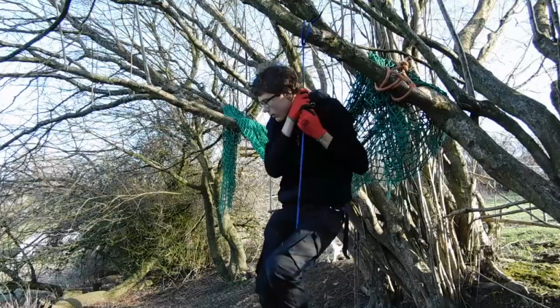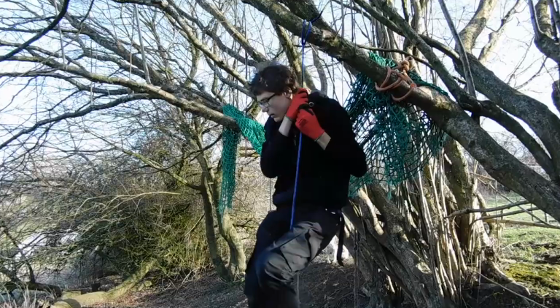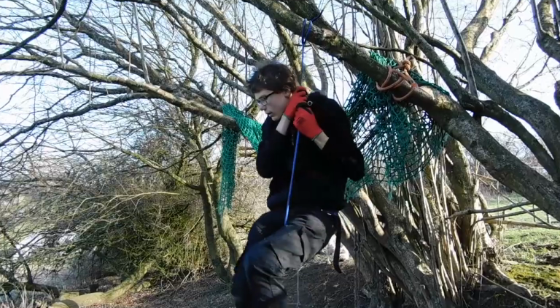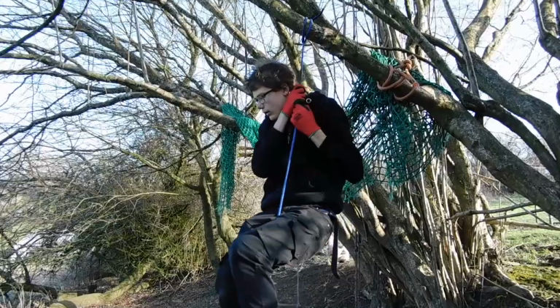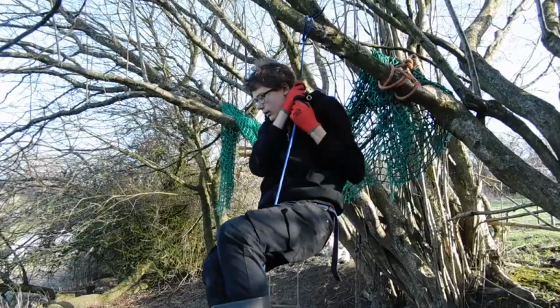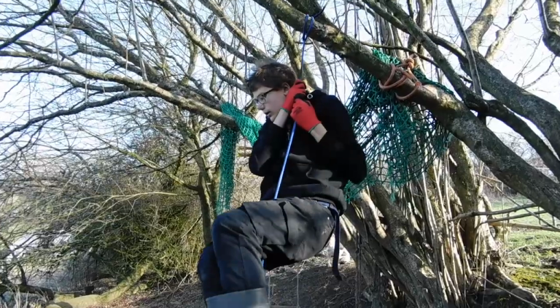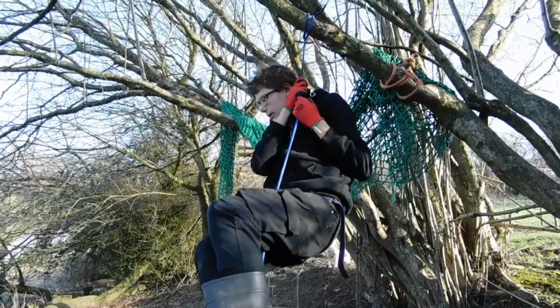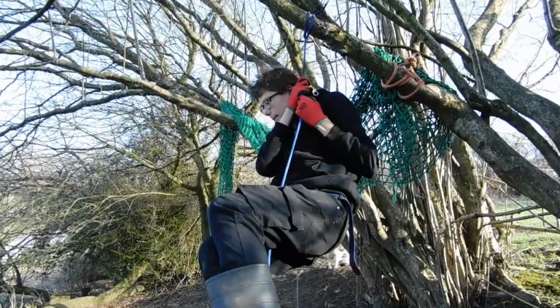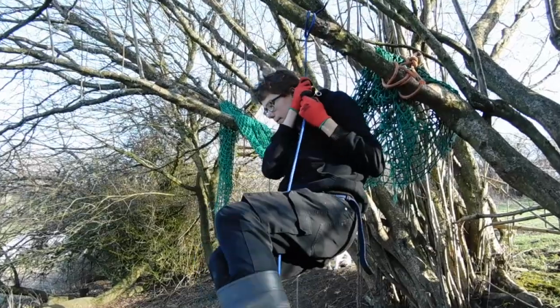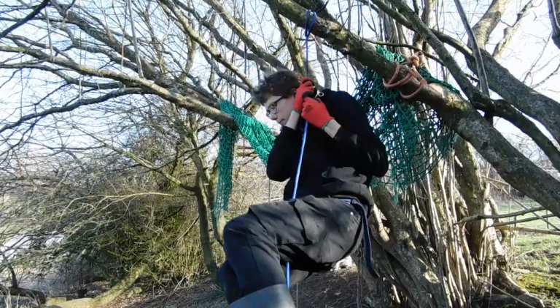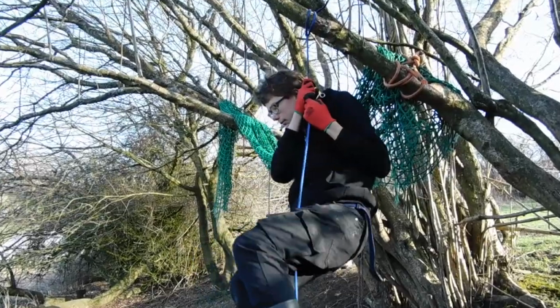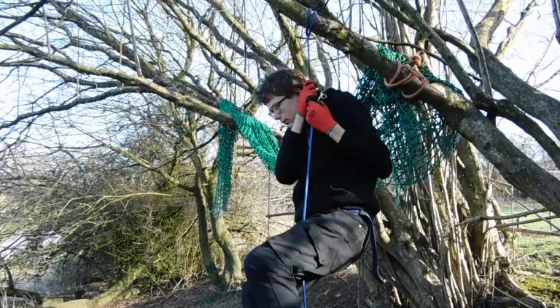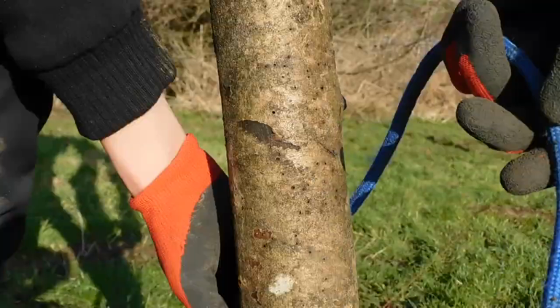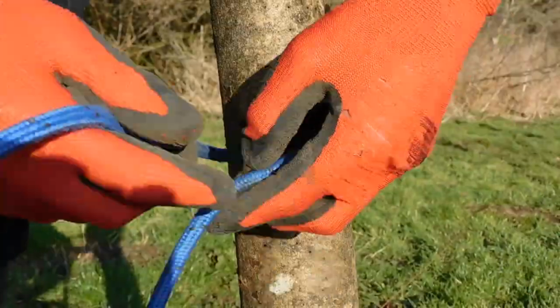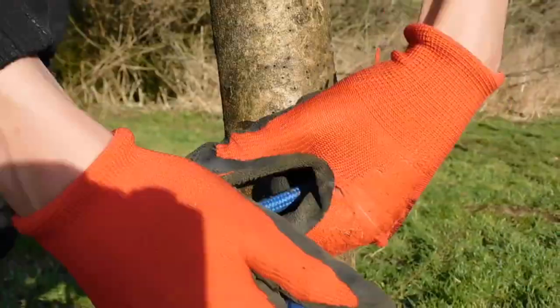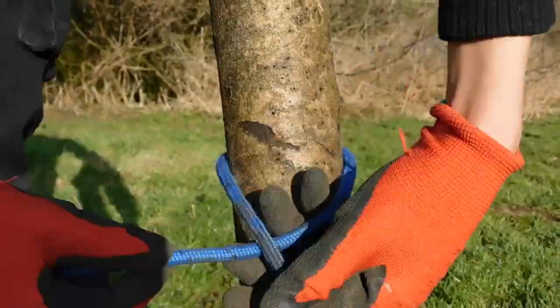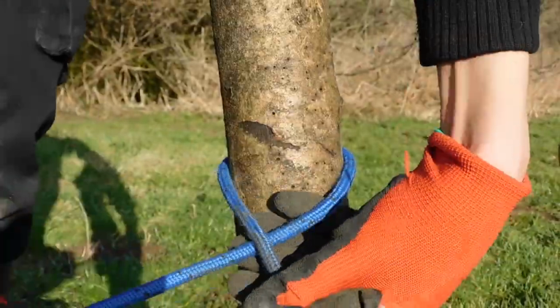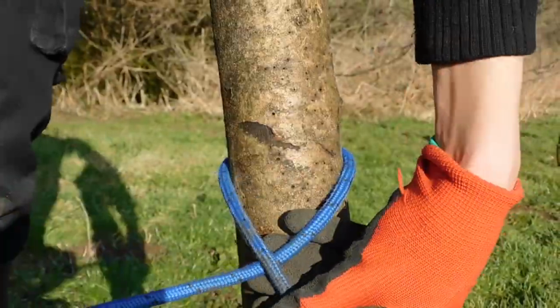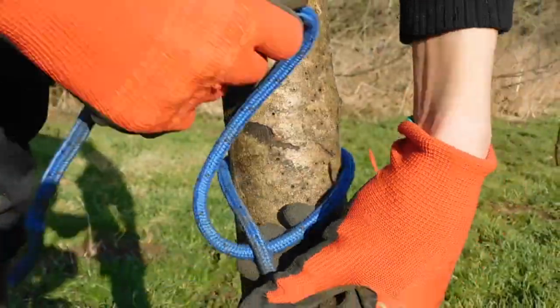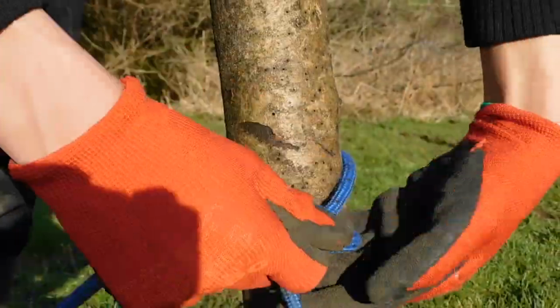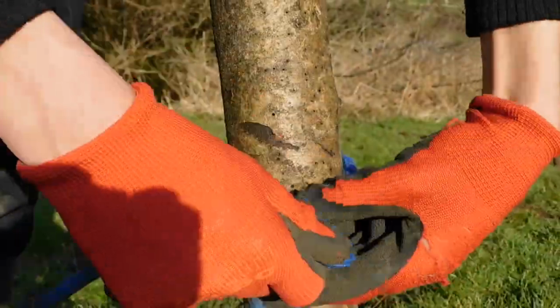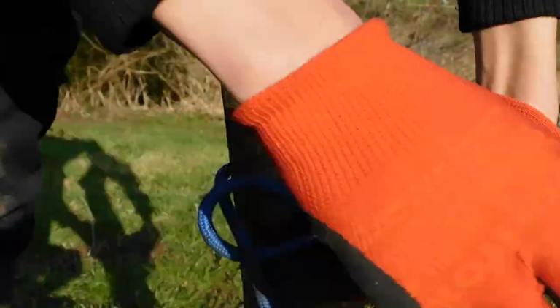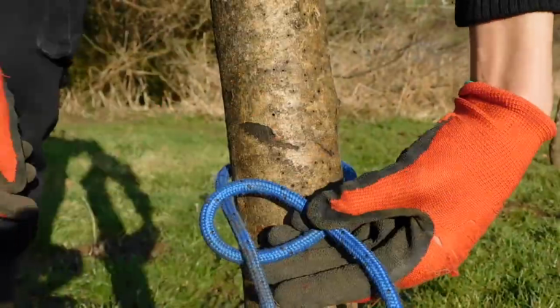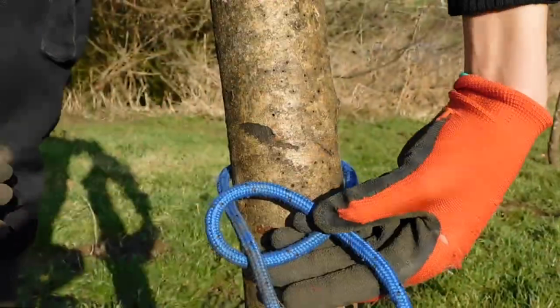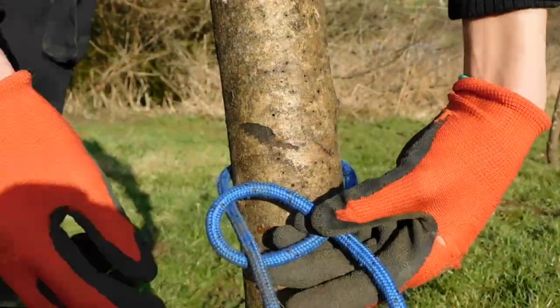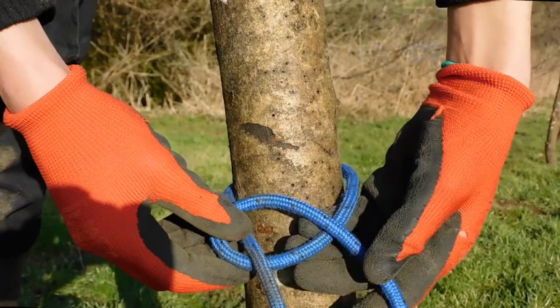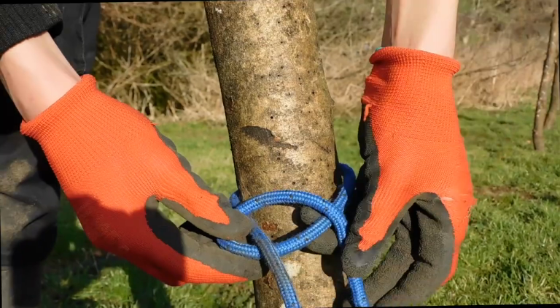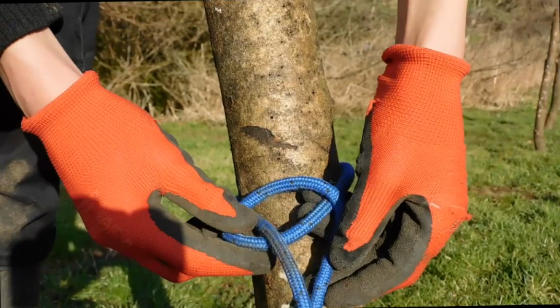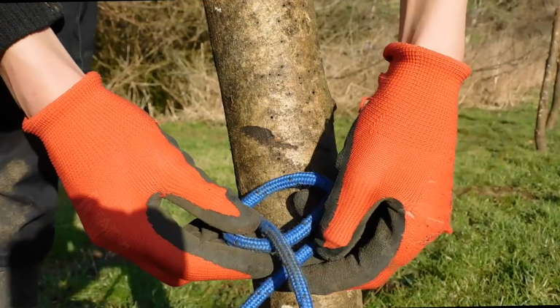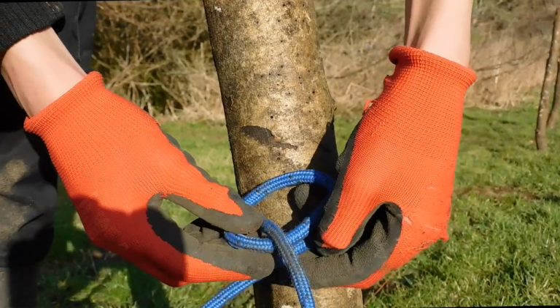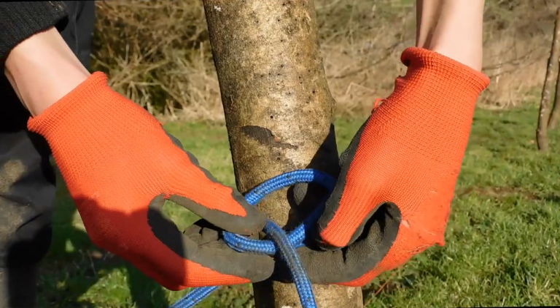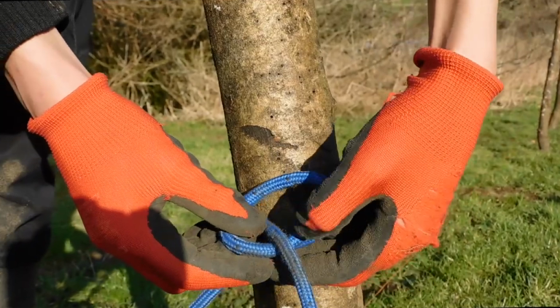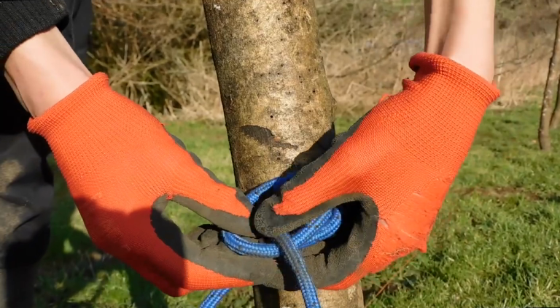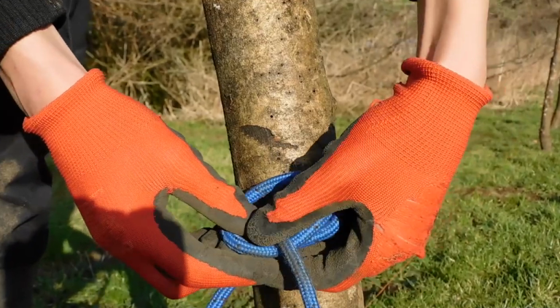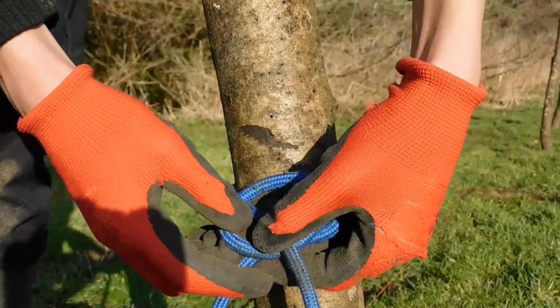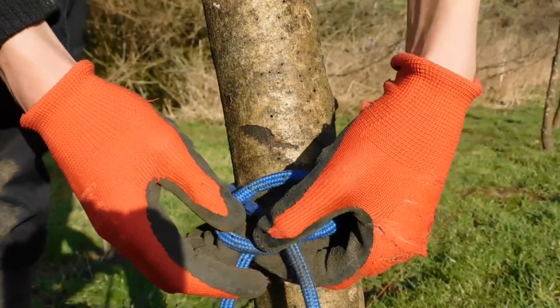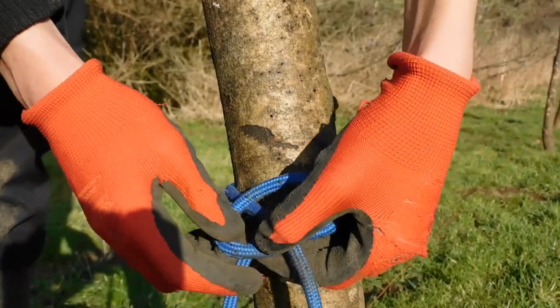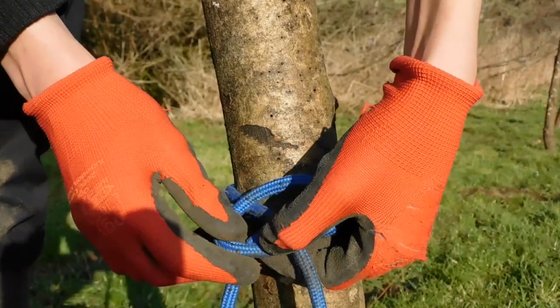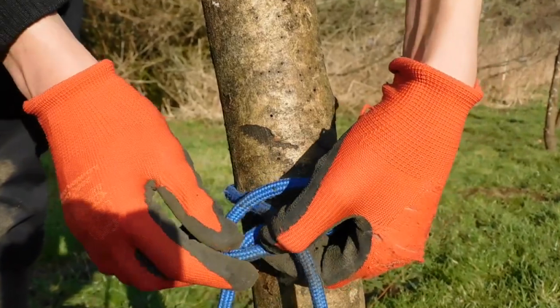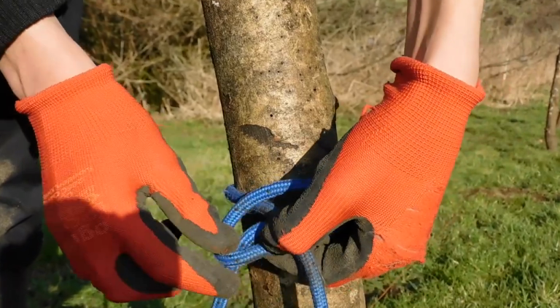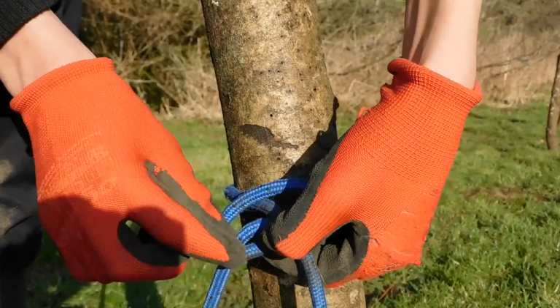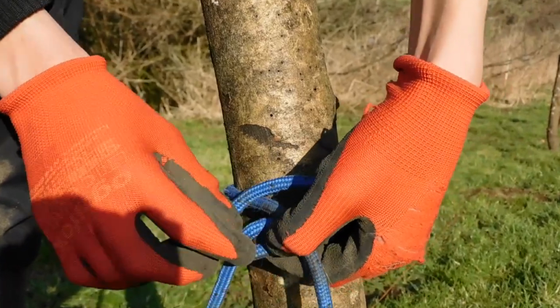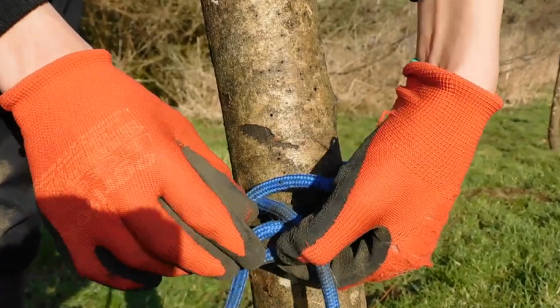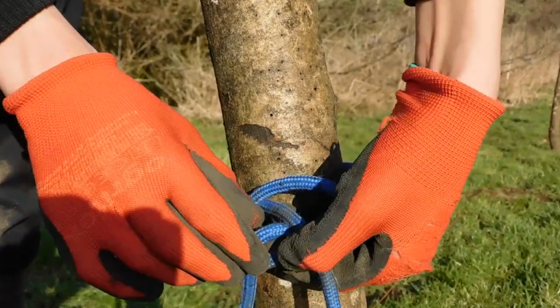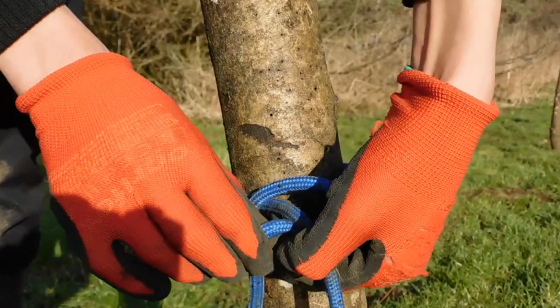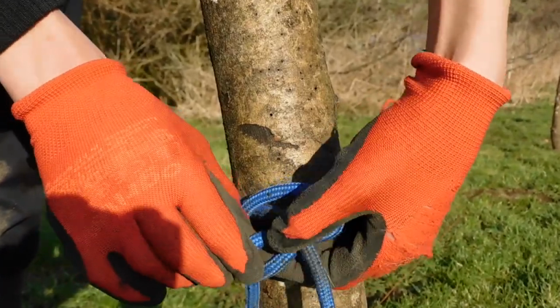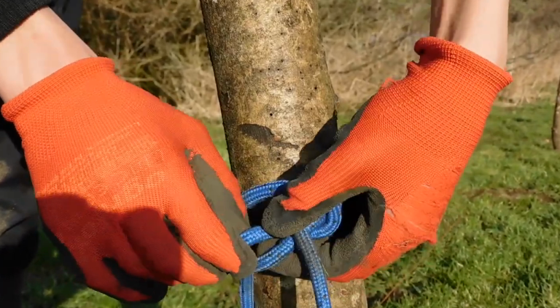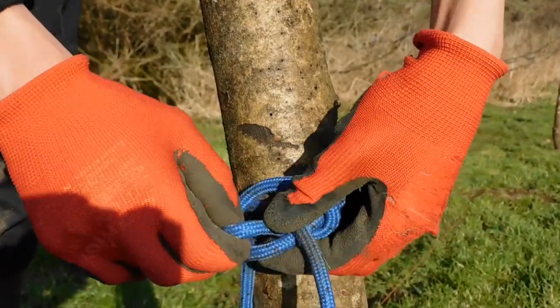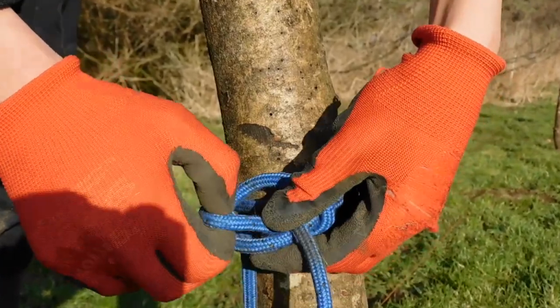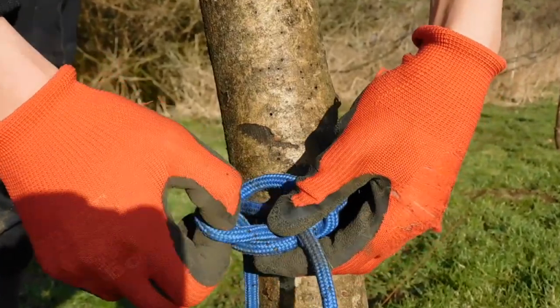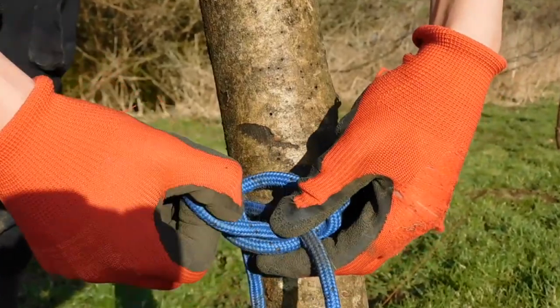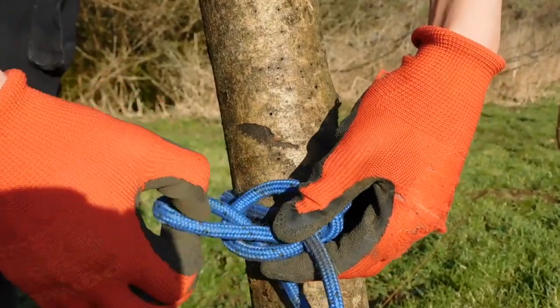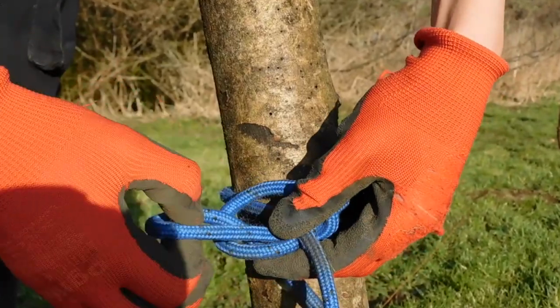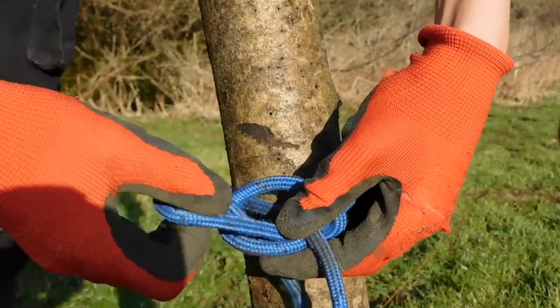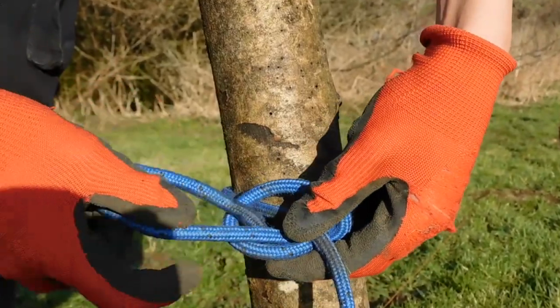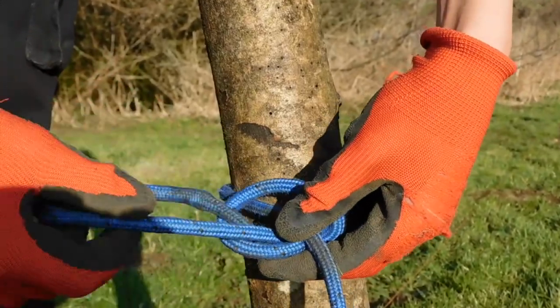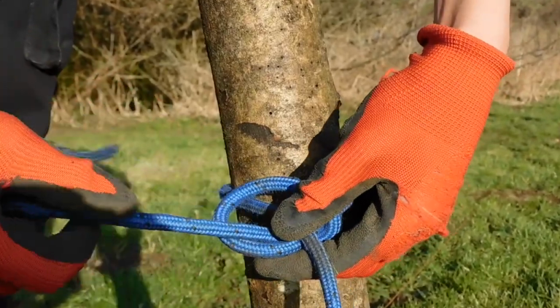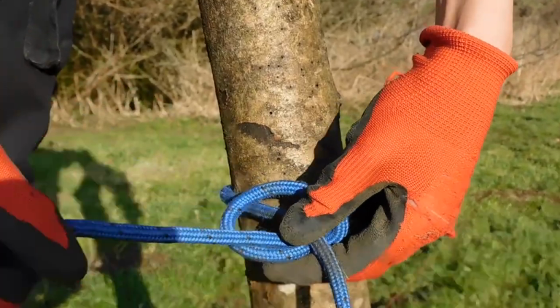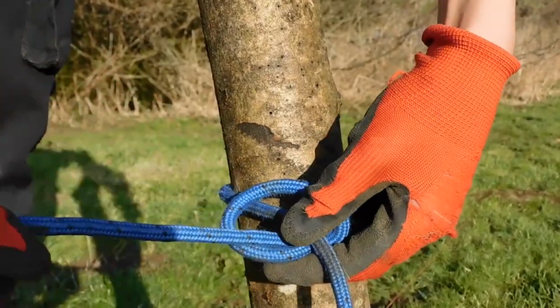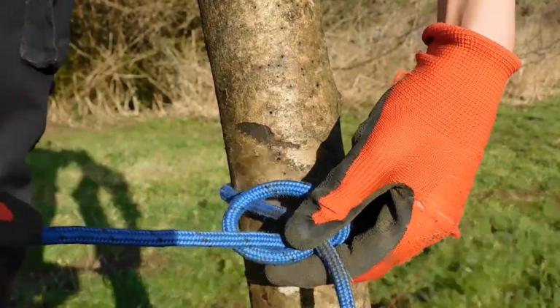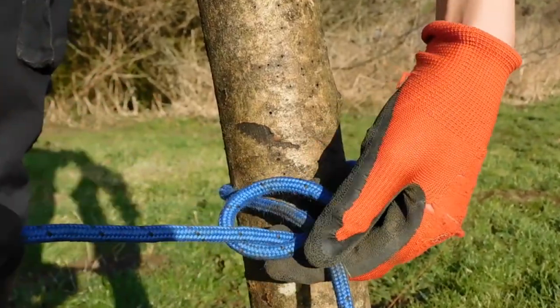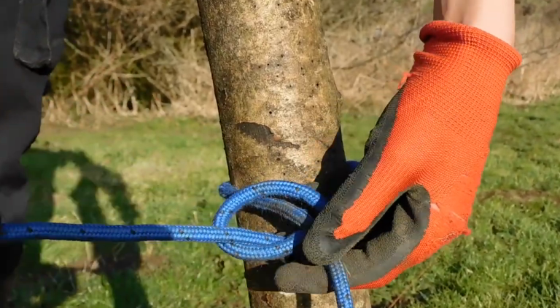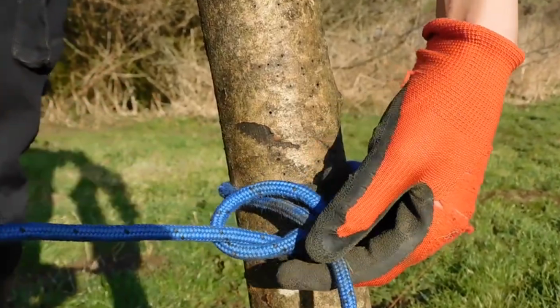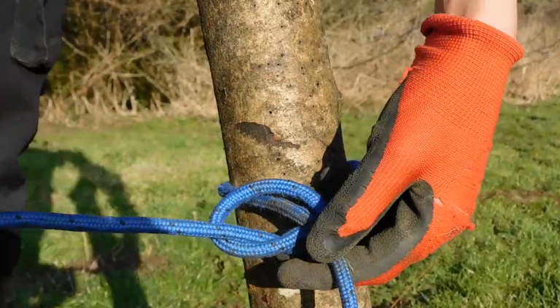If I want a more secure knot, I can tie the knot so it is not quick release. Just tie the knot like normal, but instead pass the end of the rope through instead of a bite.